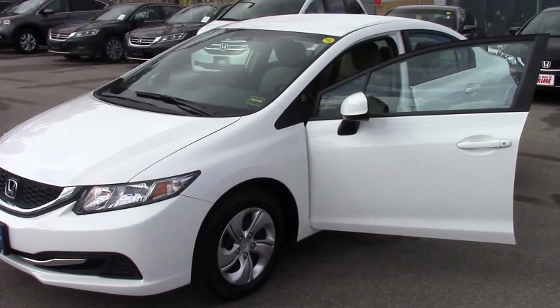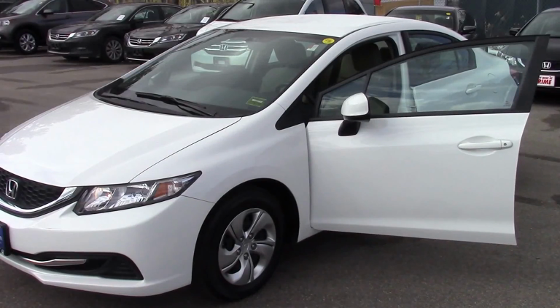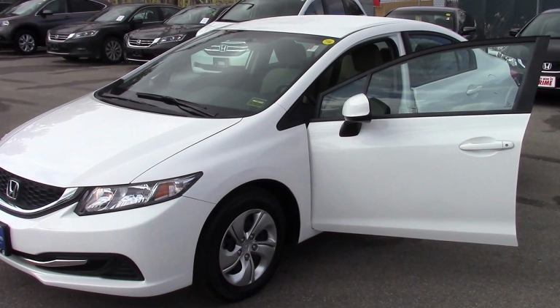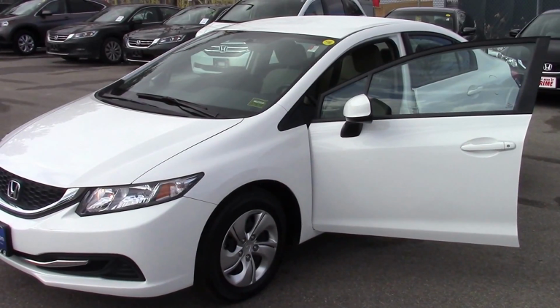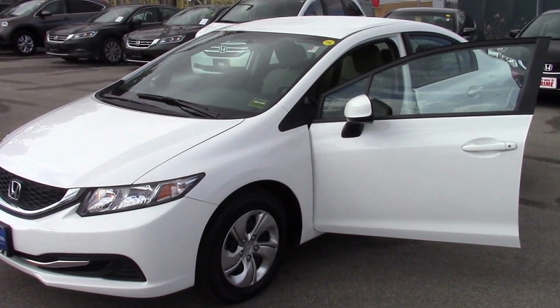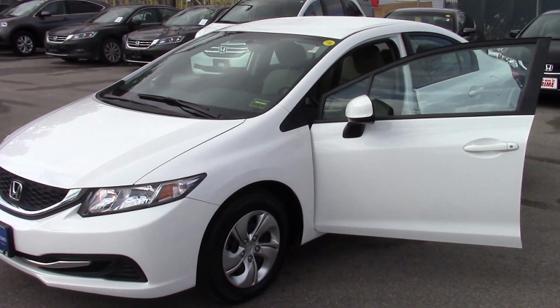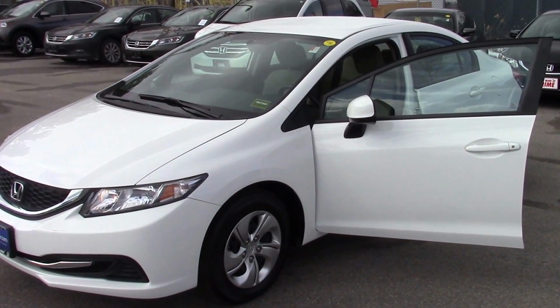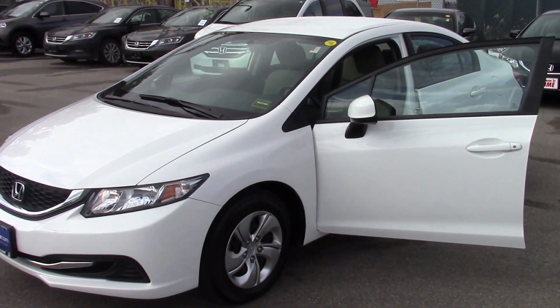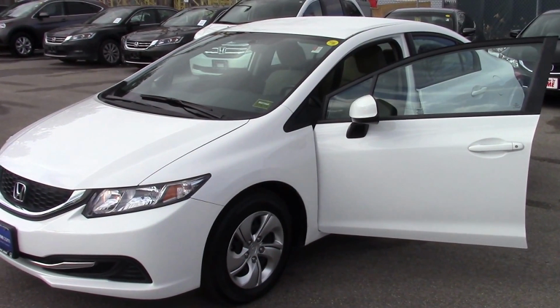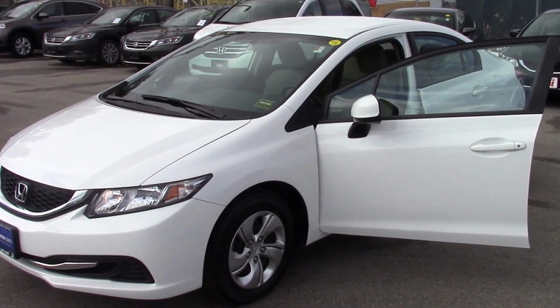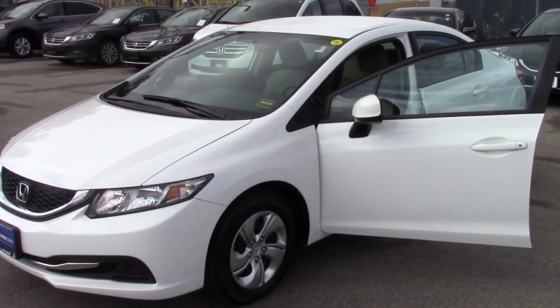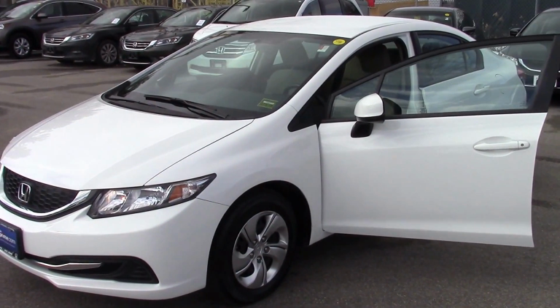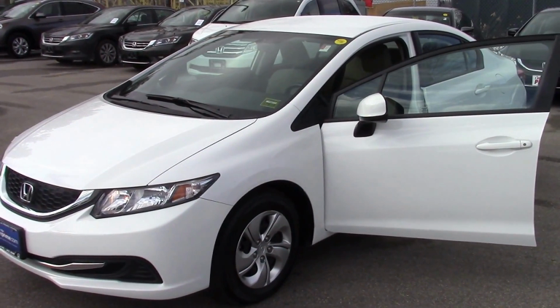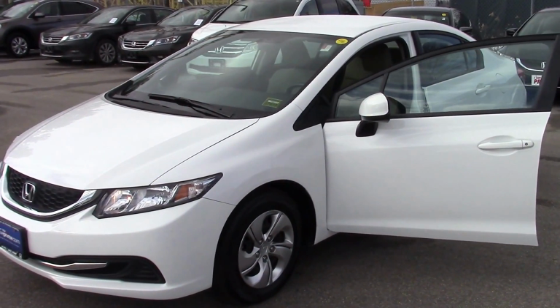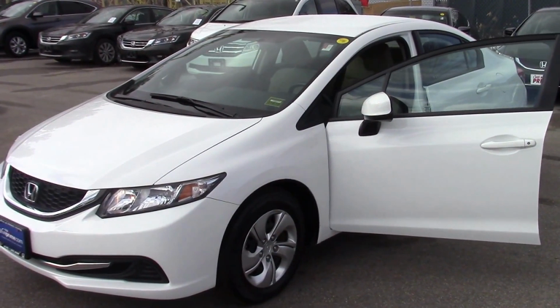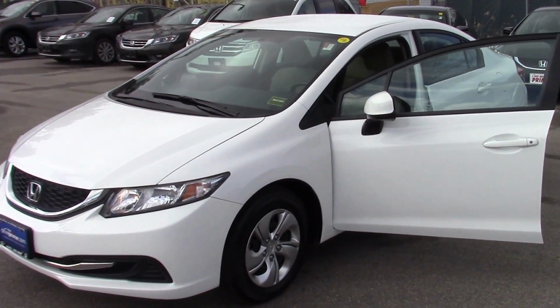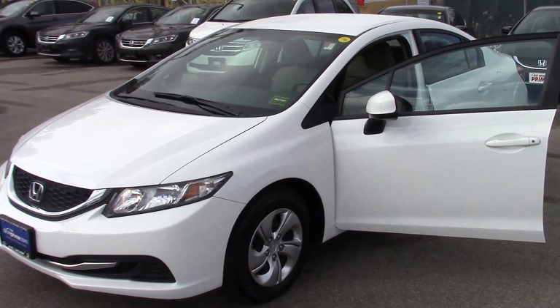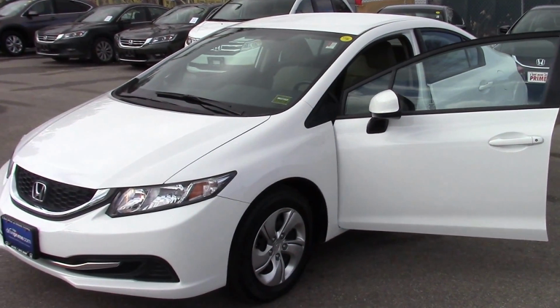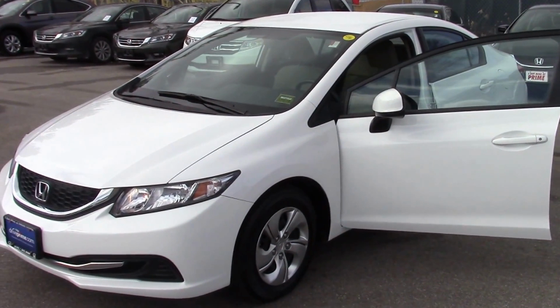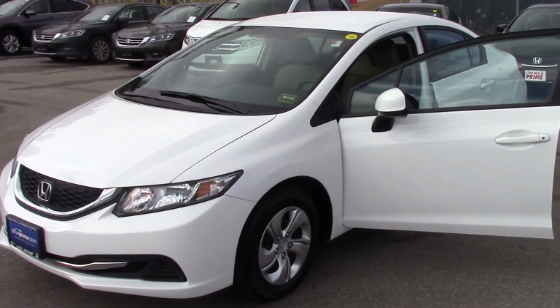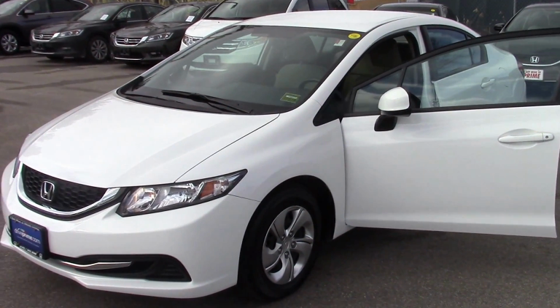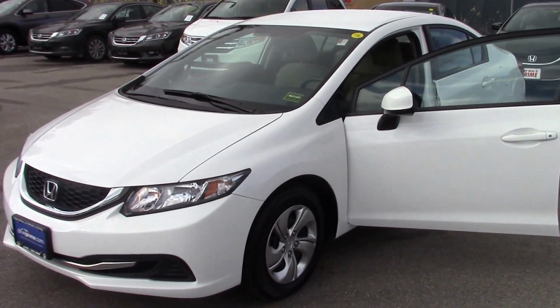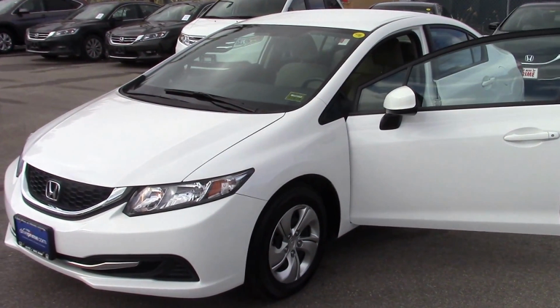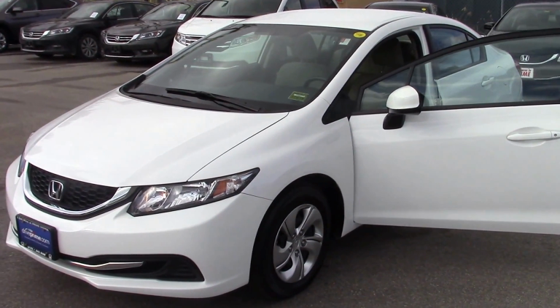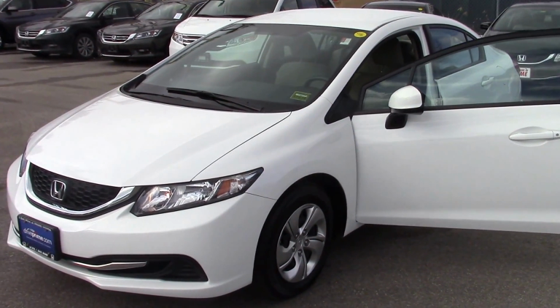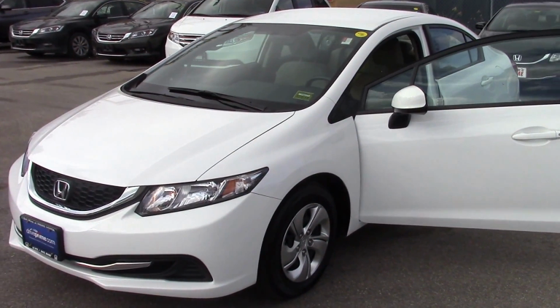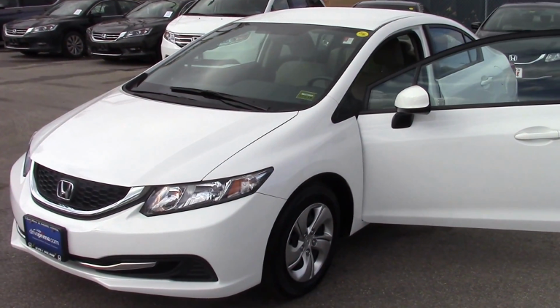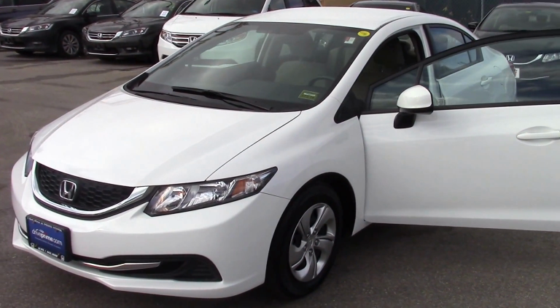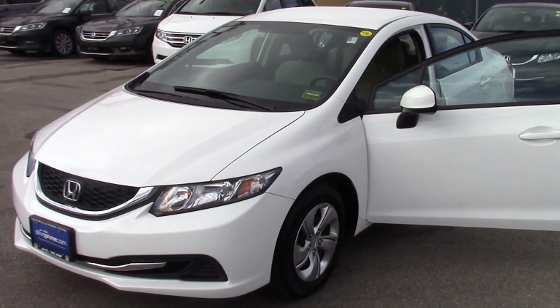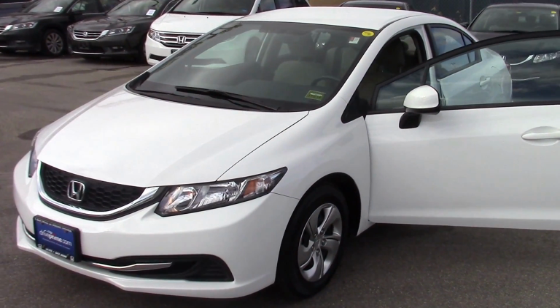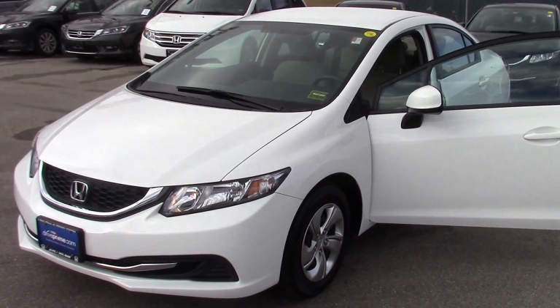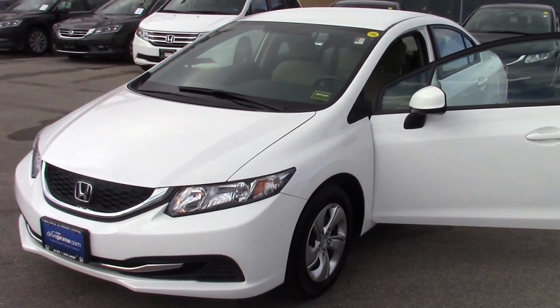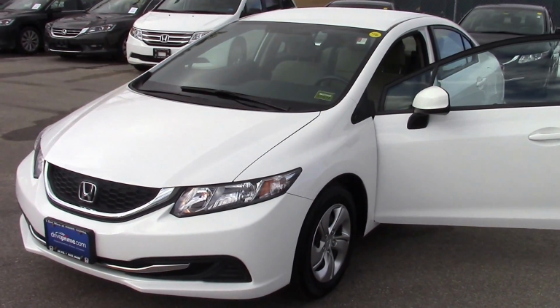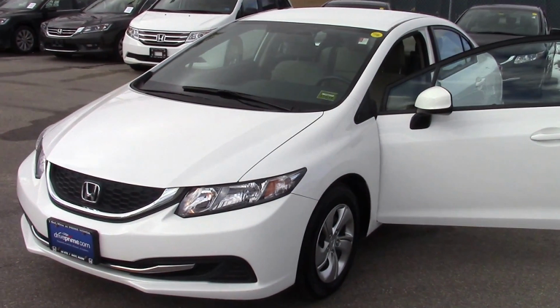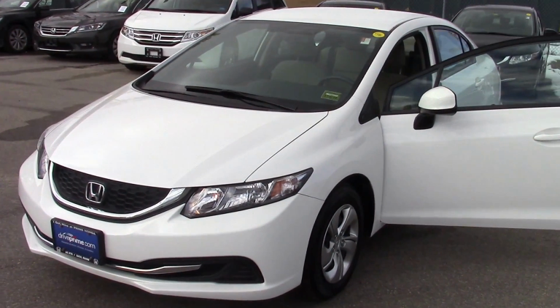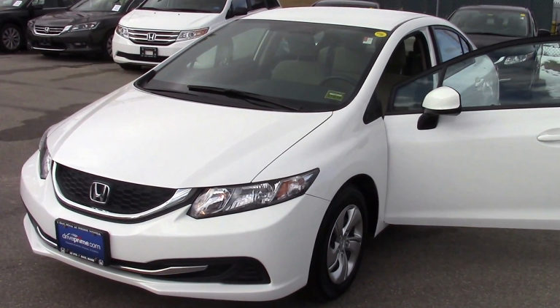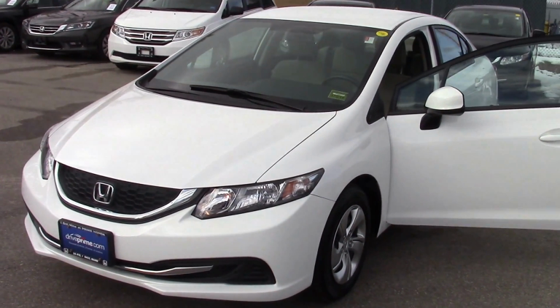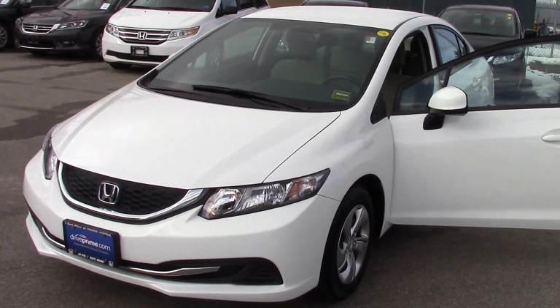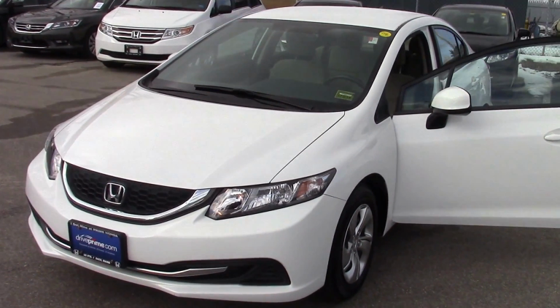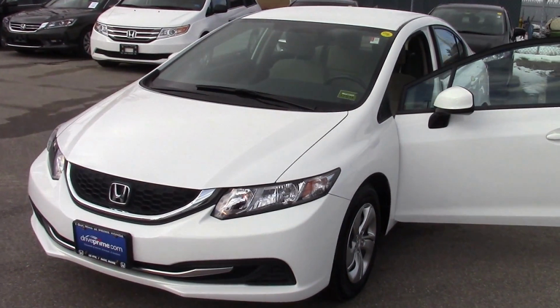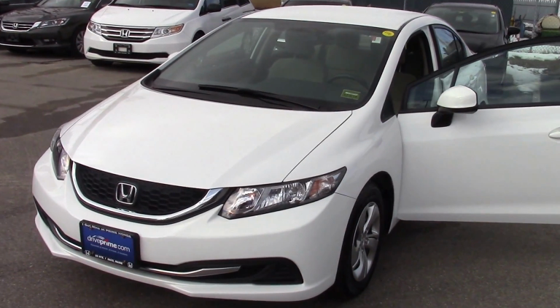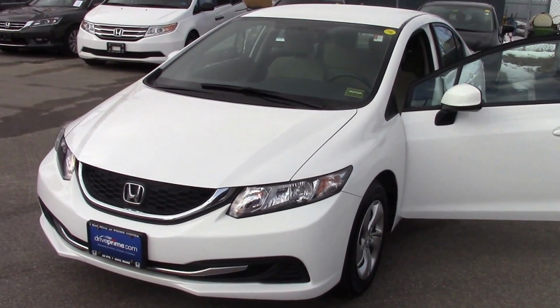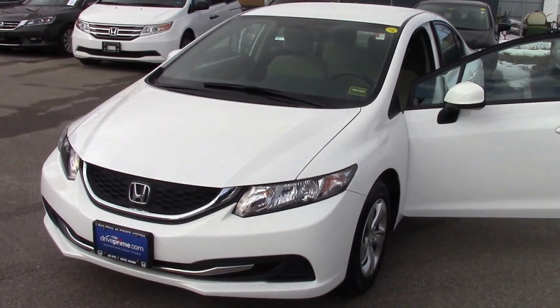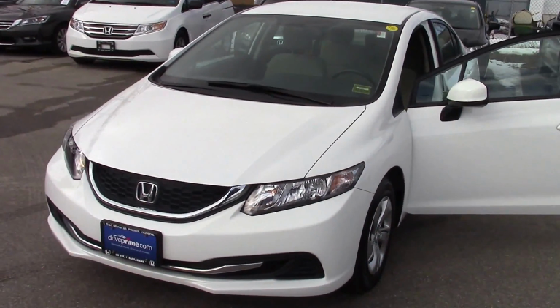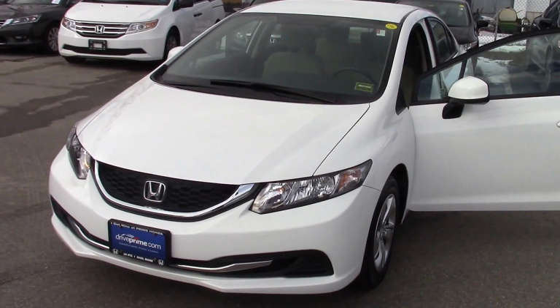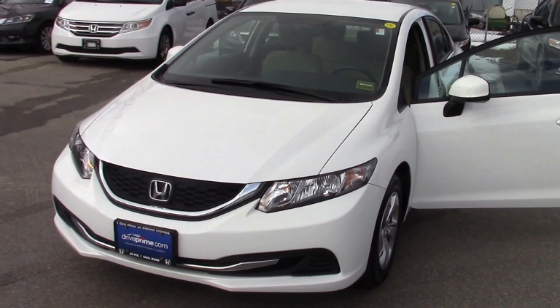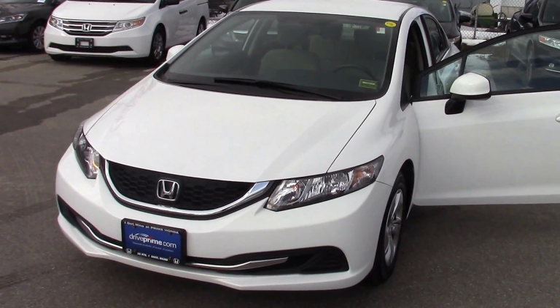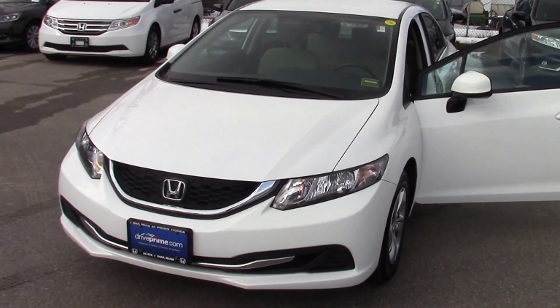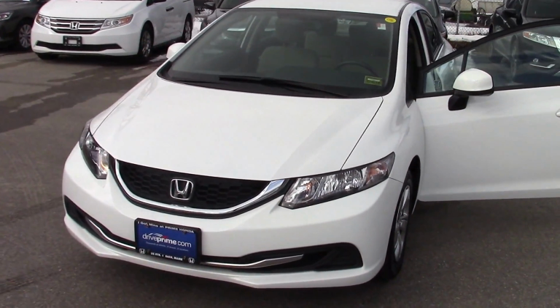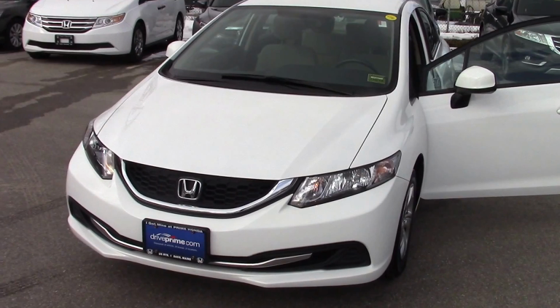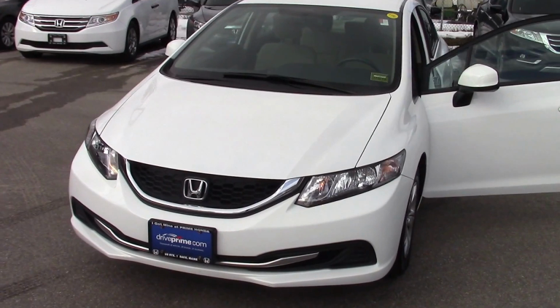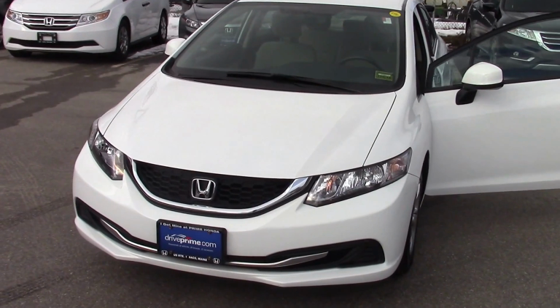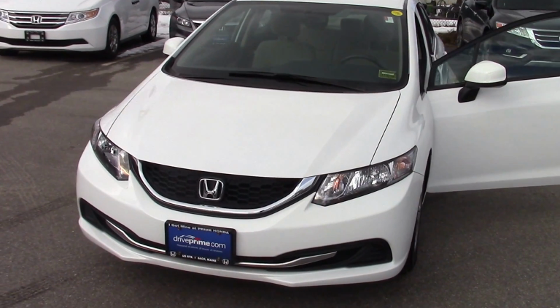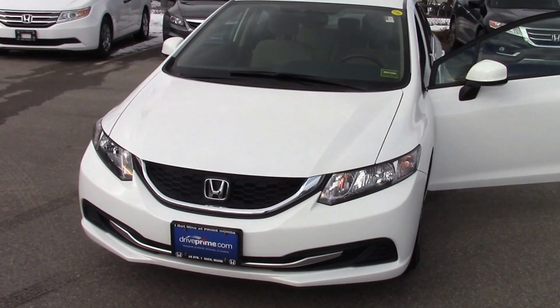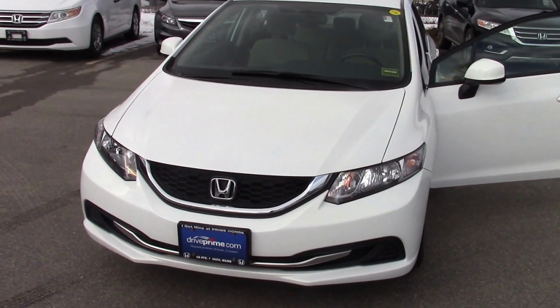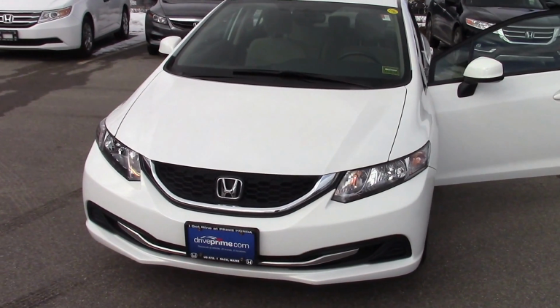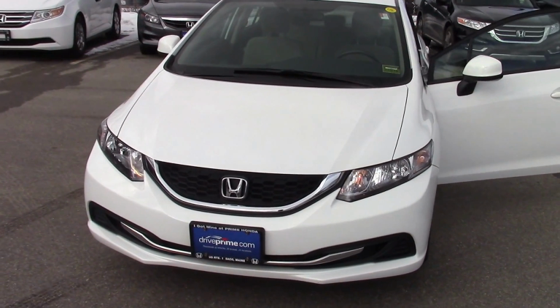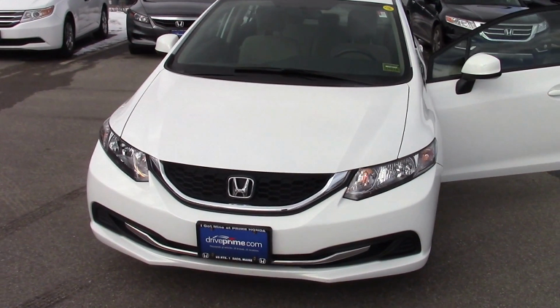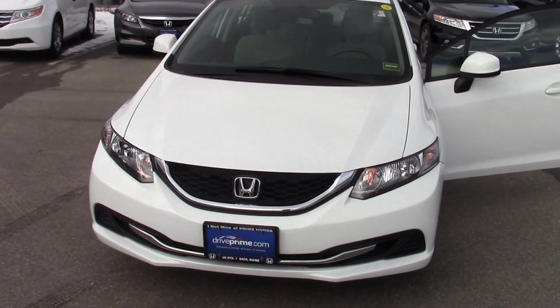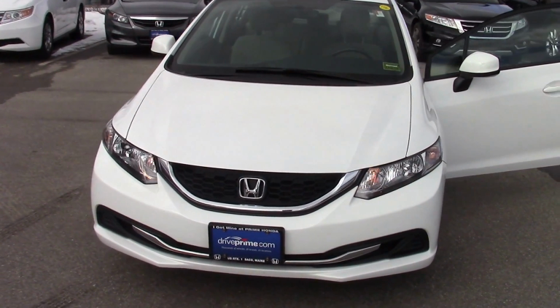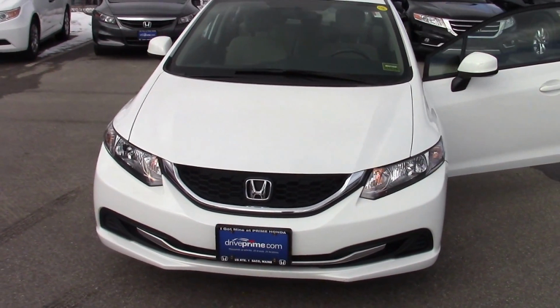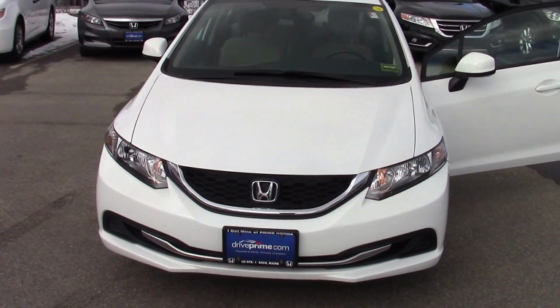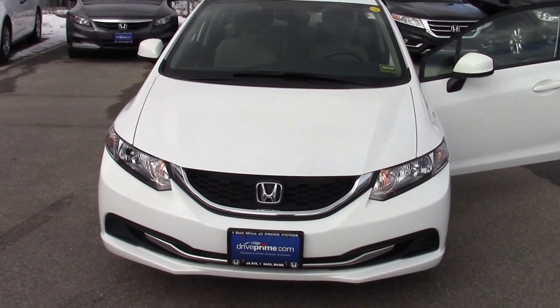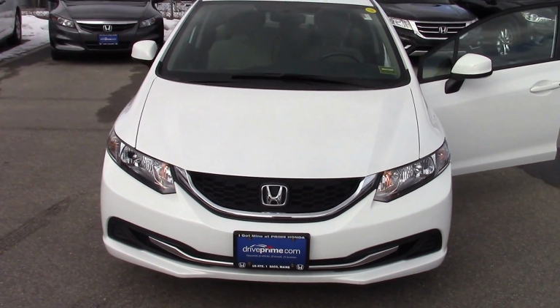Hi Cindy, Jeff Schumacher here at Prime Honda, just with a little video introduction for you on the 2013 Civic LX that you've inquired about.